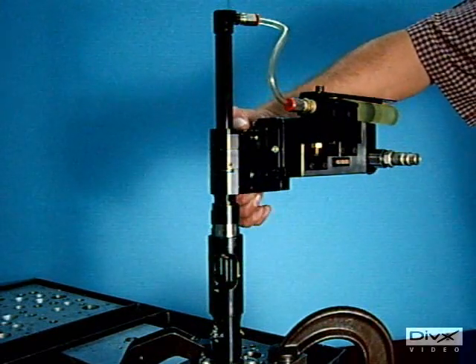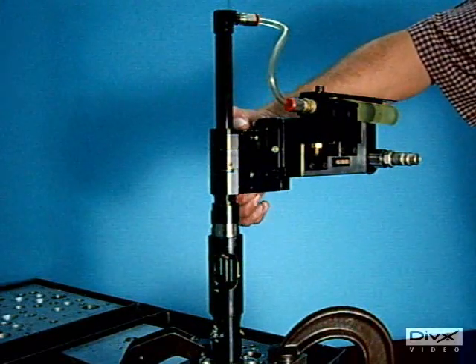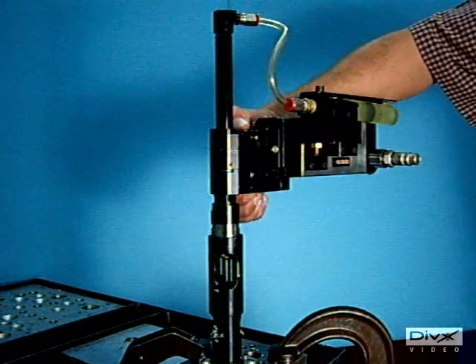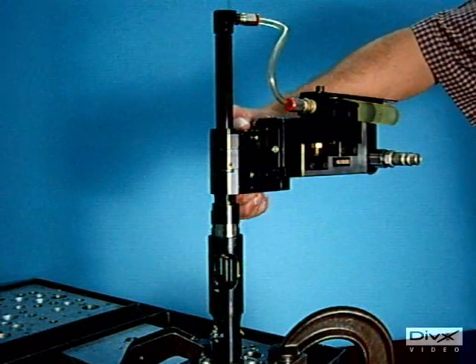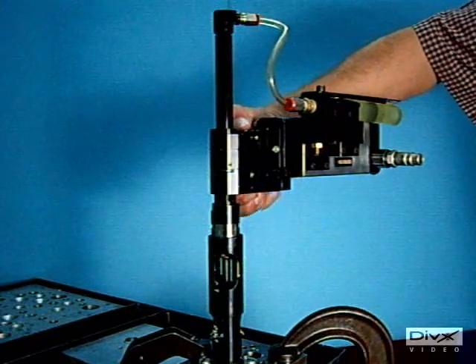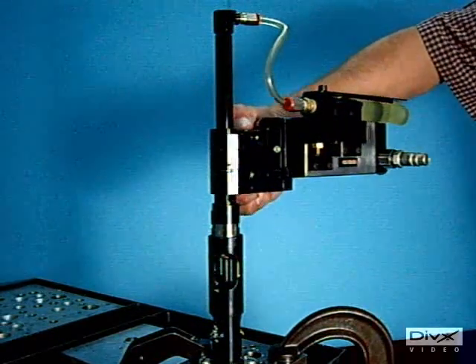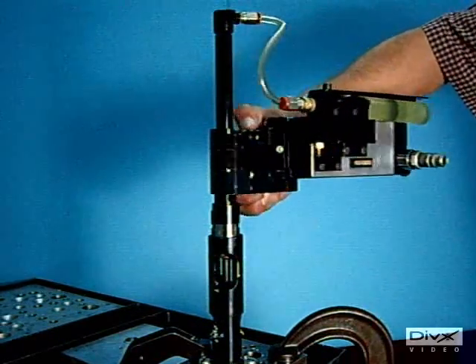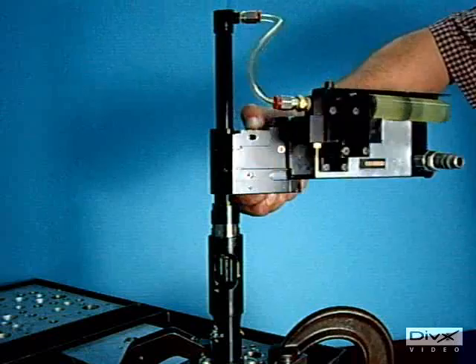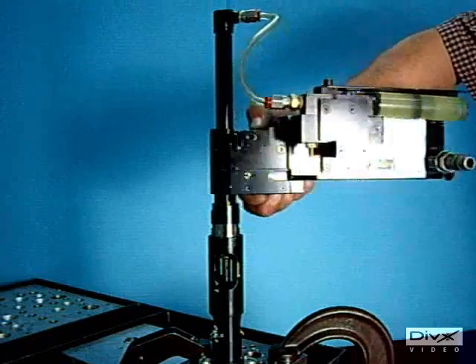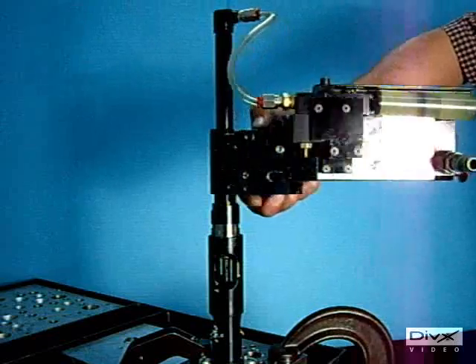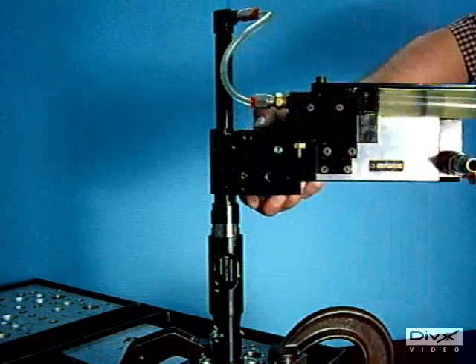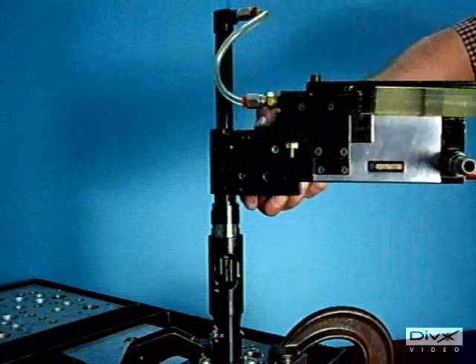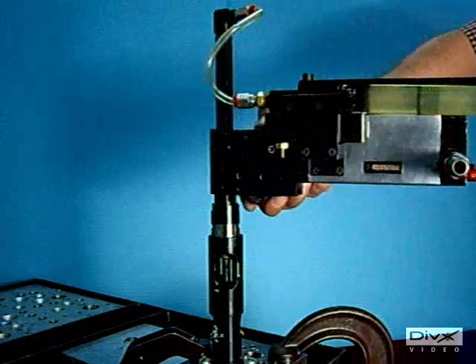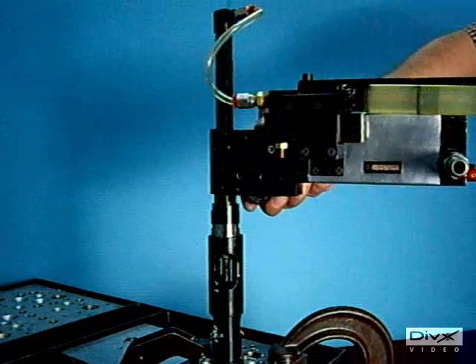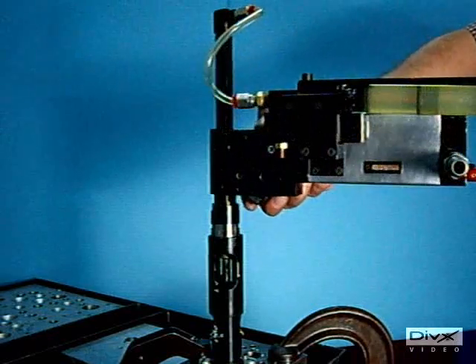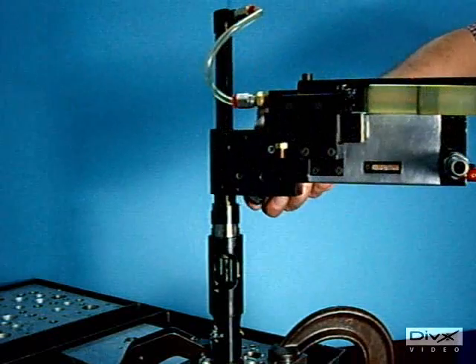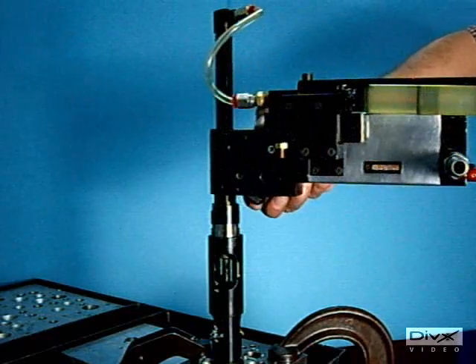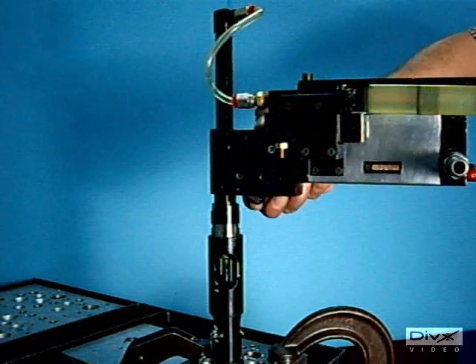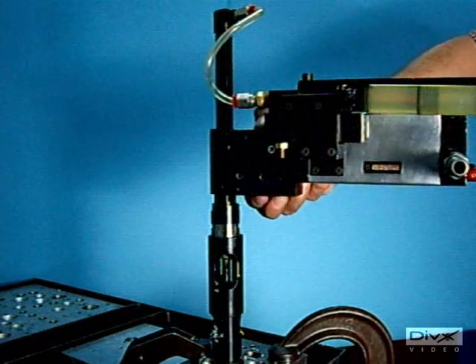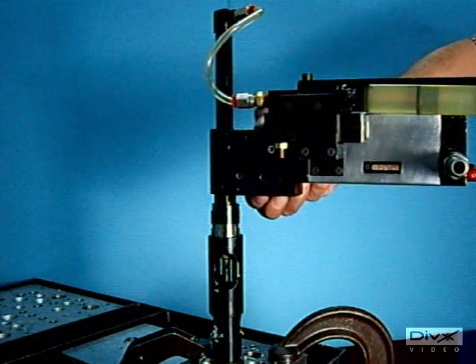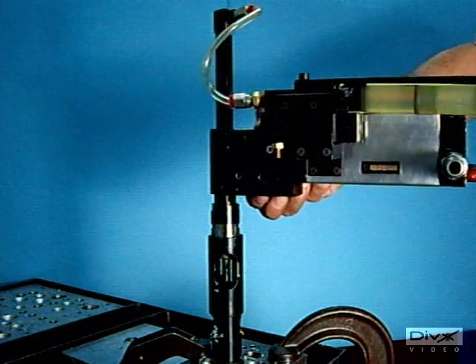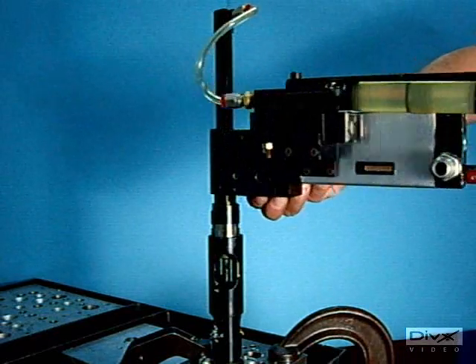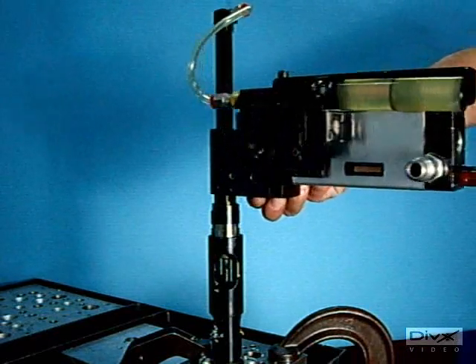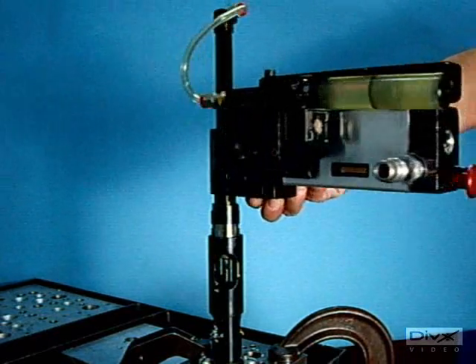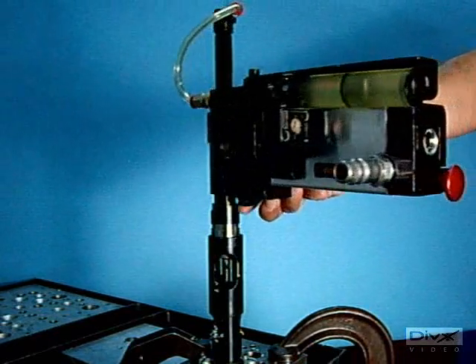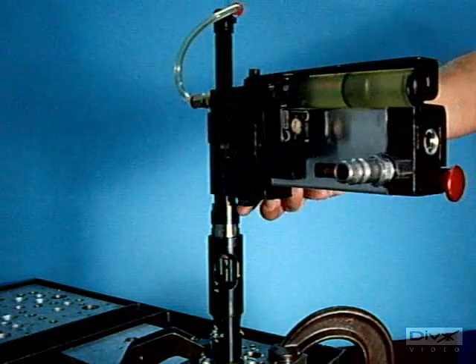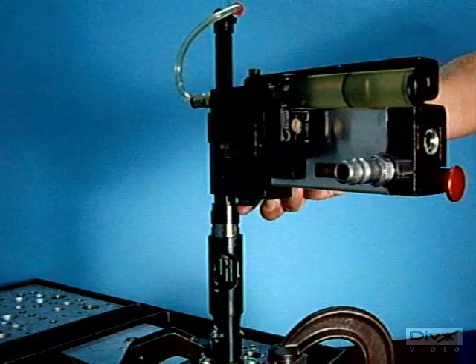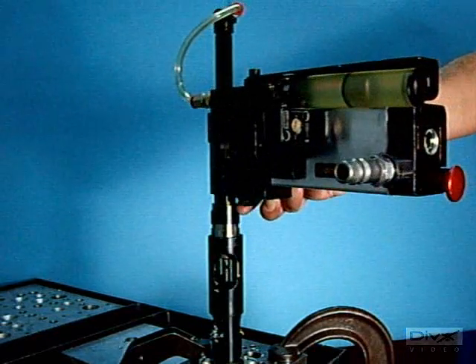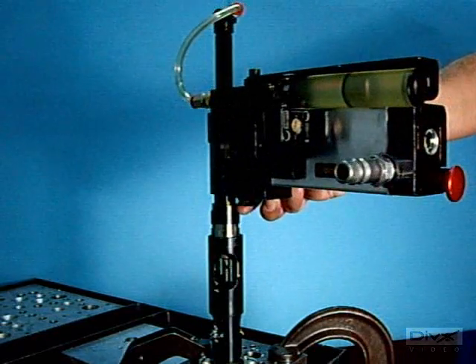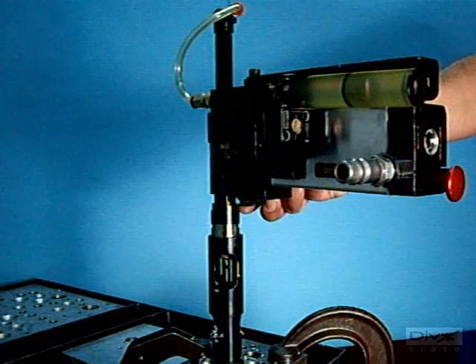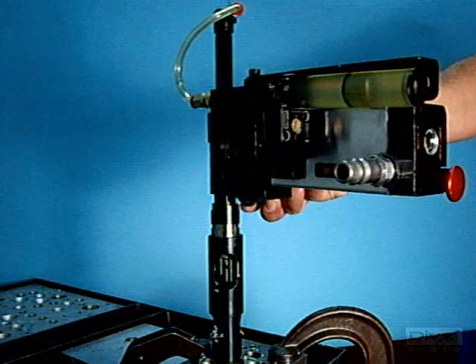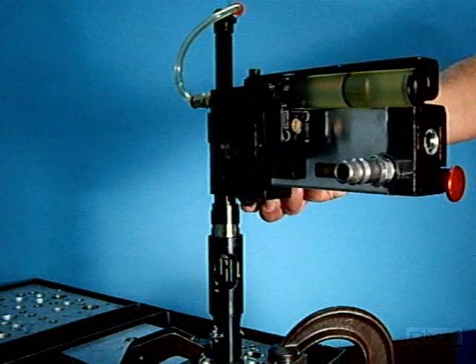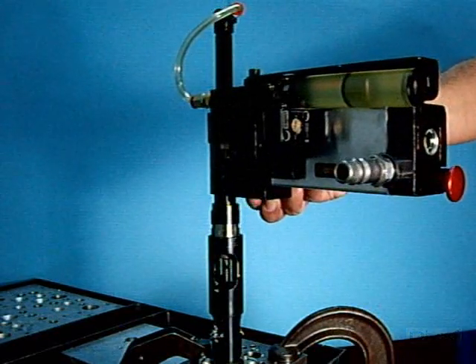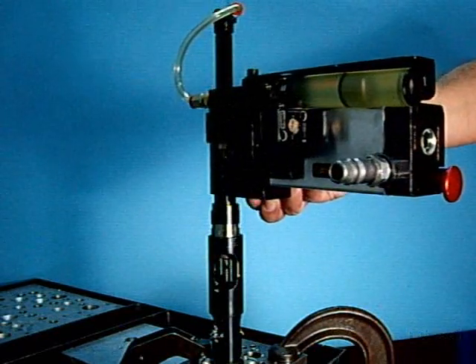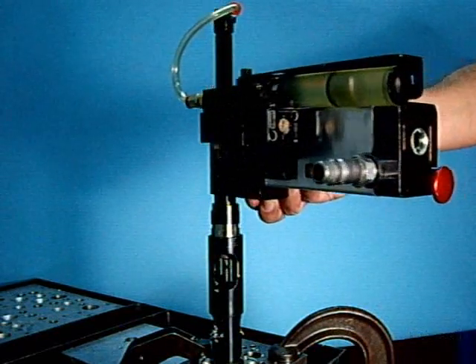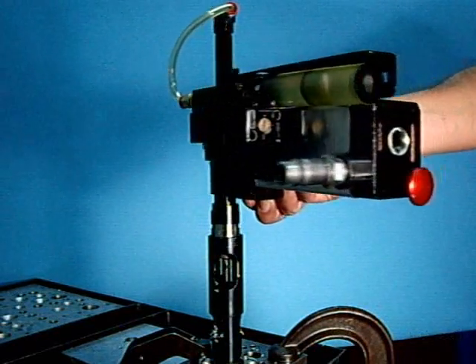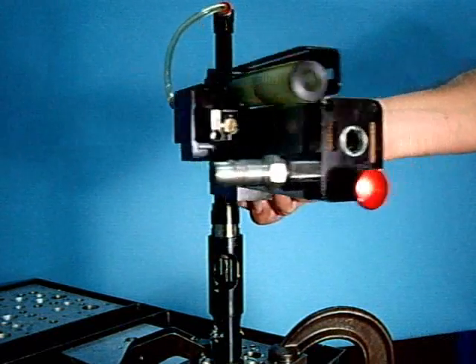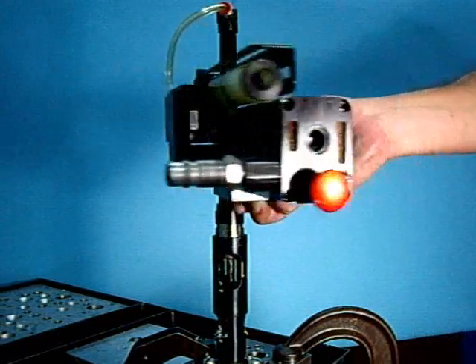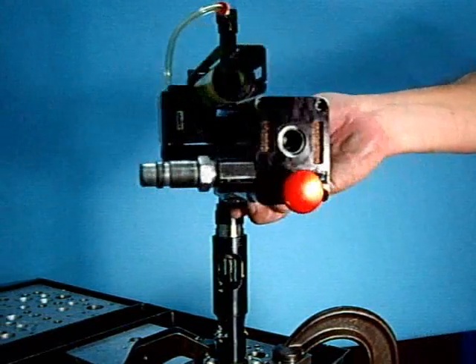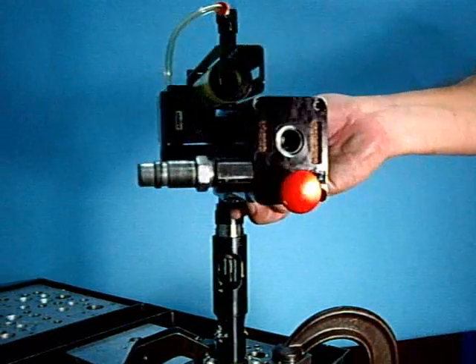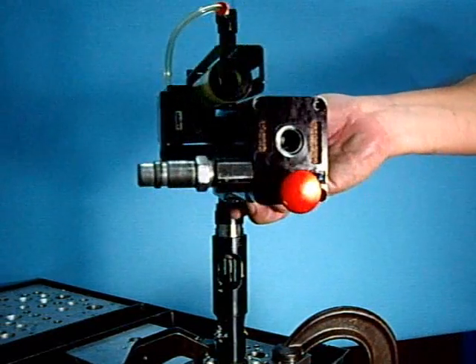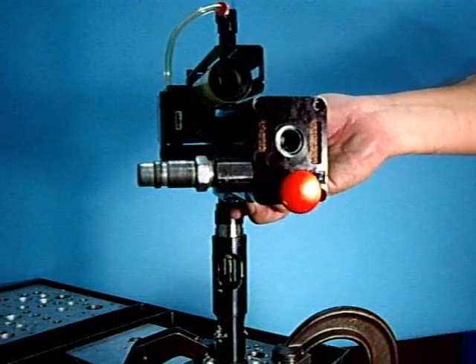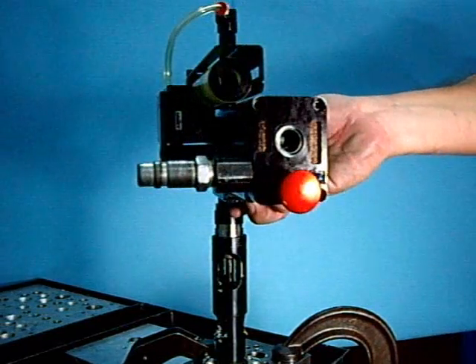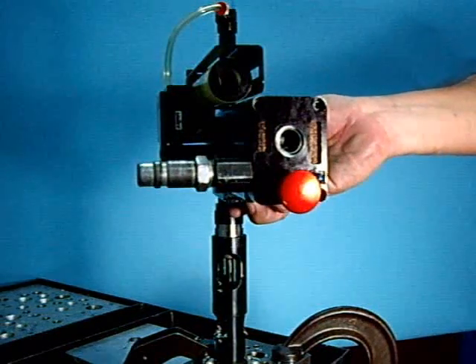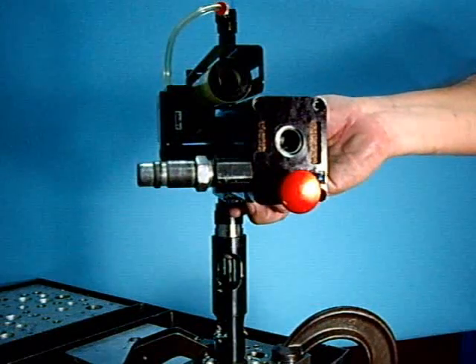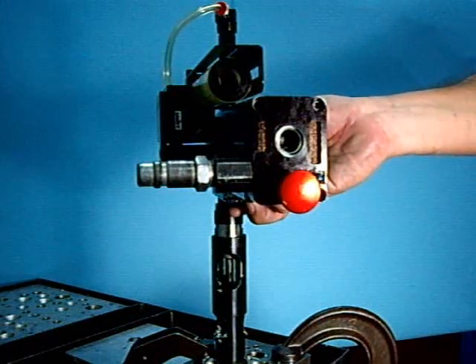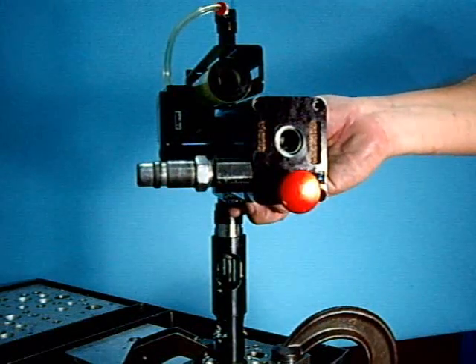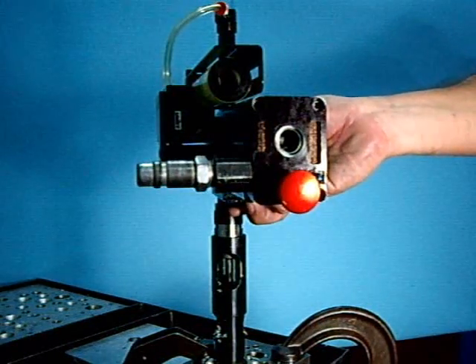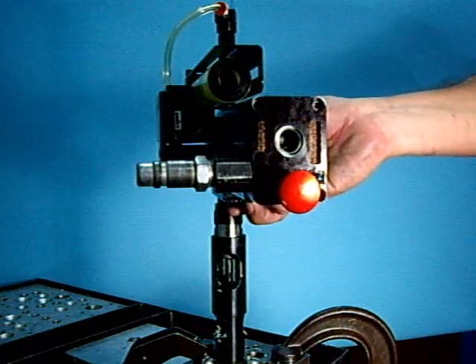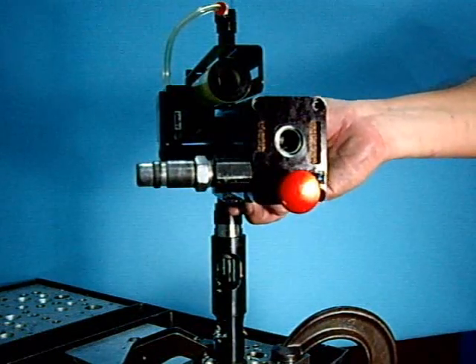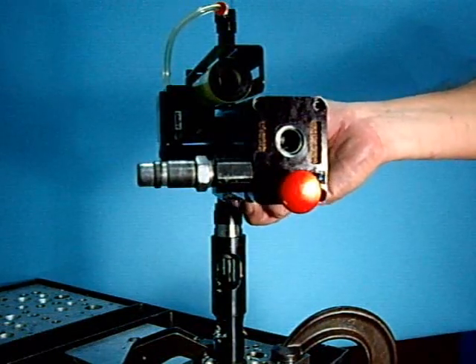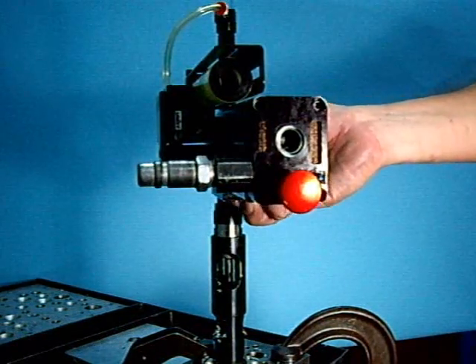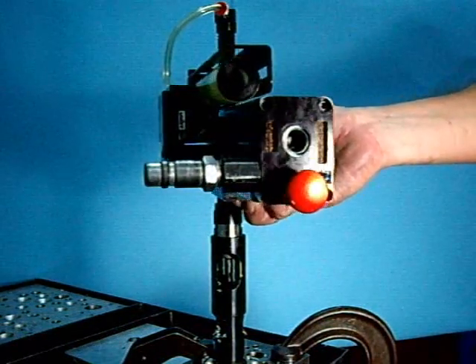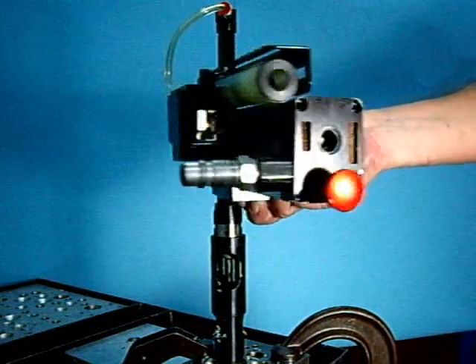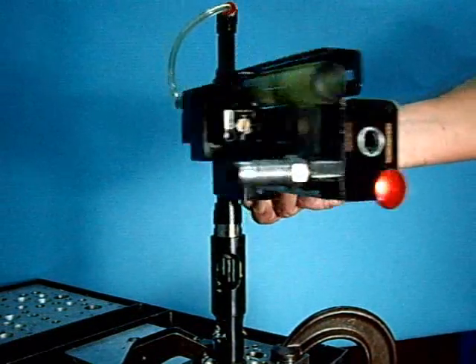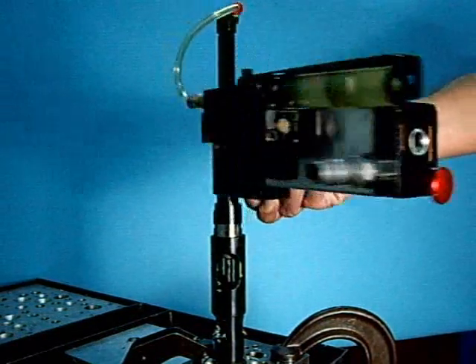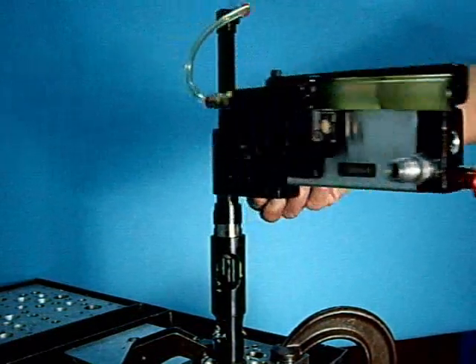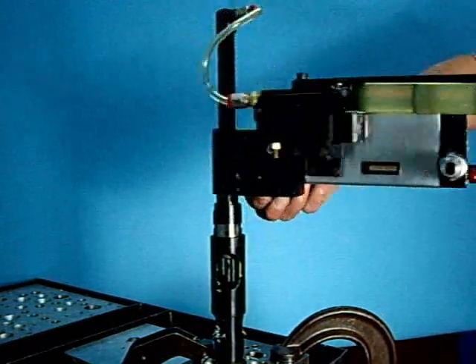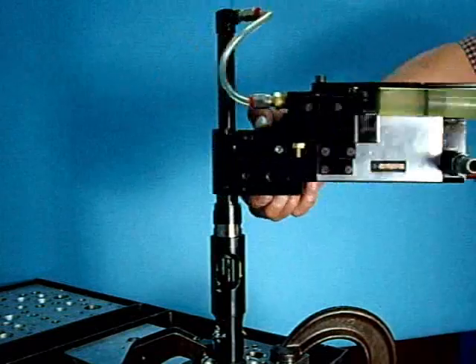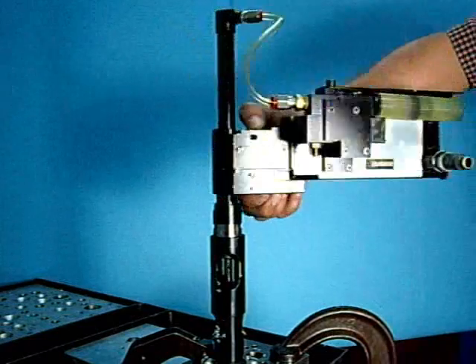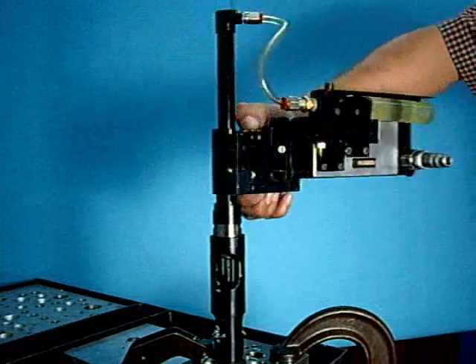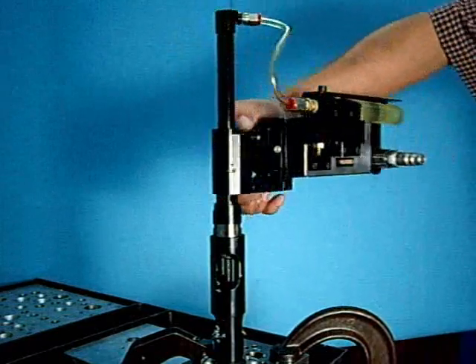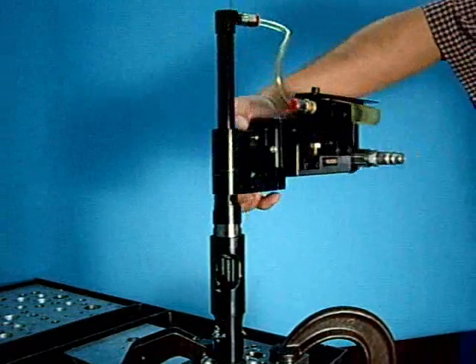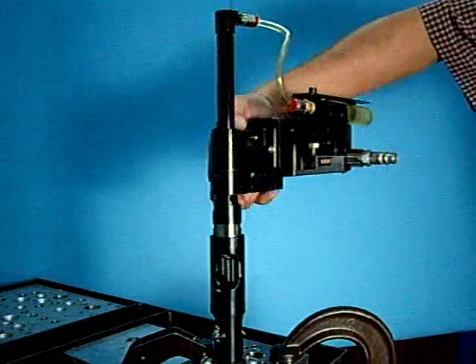The ZT3000 can be indexed in 30-degree increments by depressing the index lever.